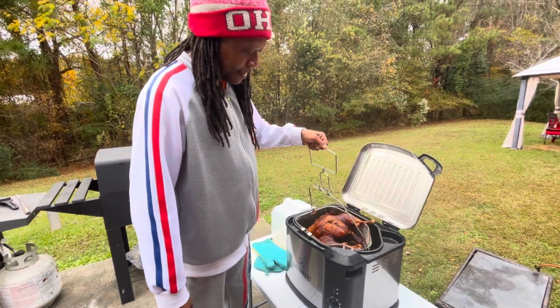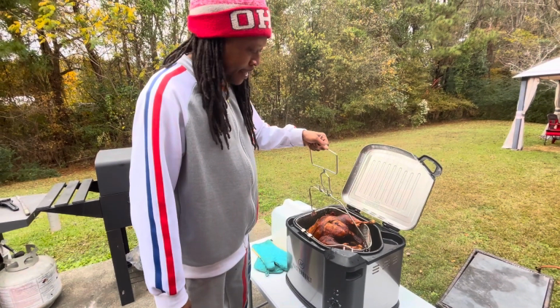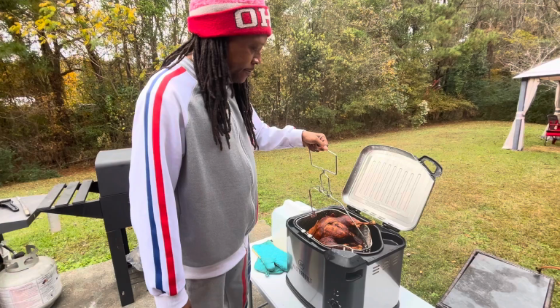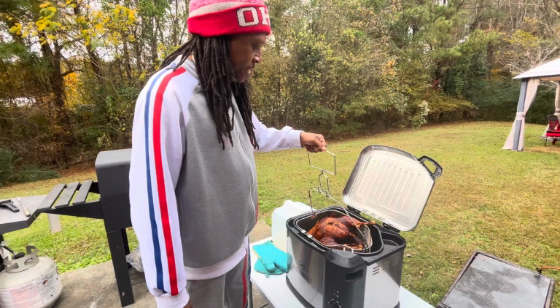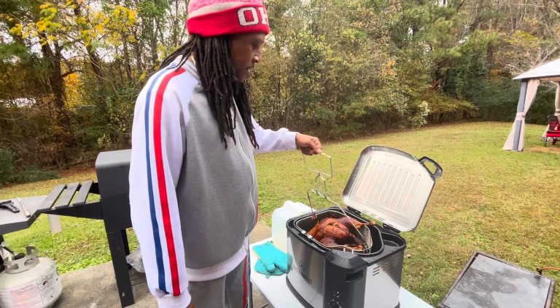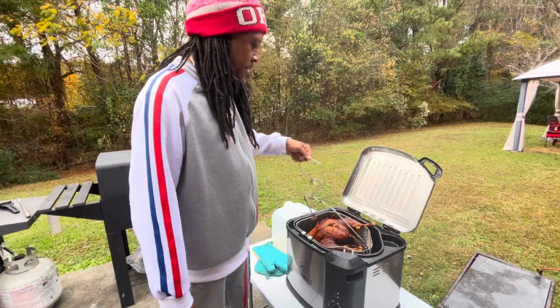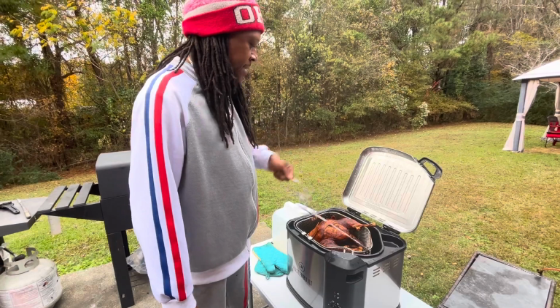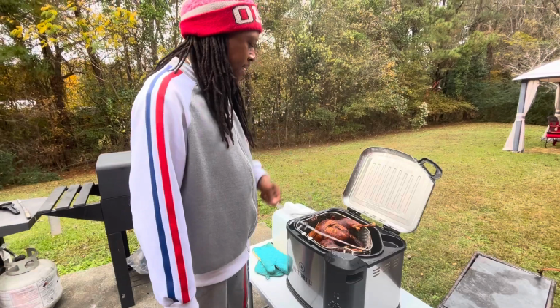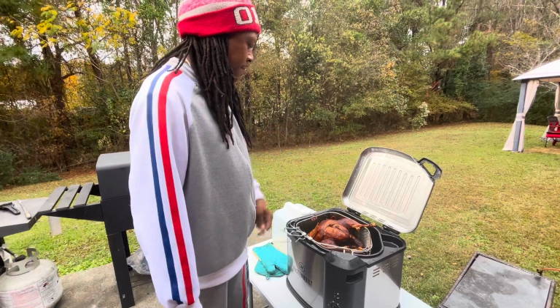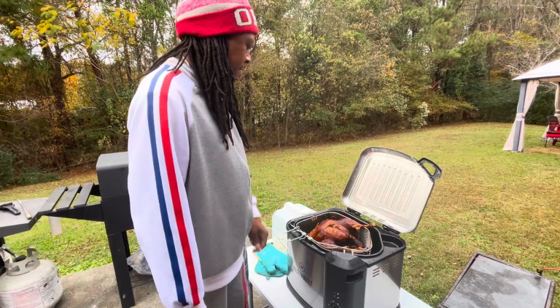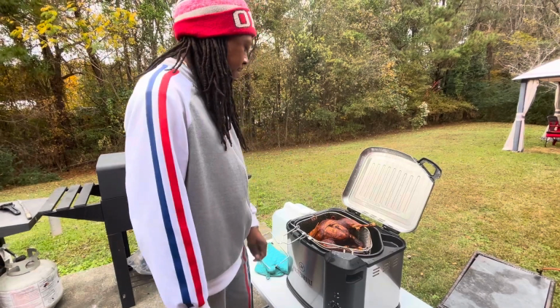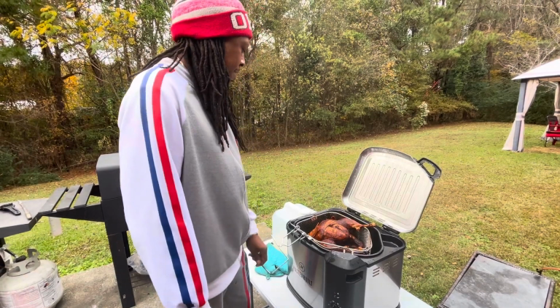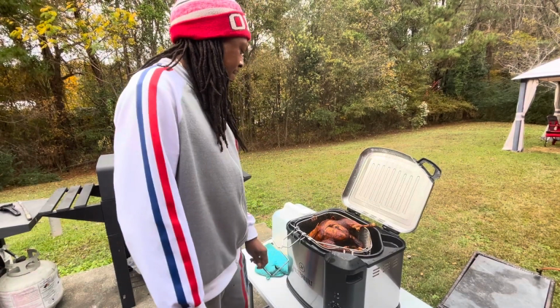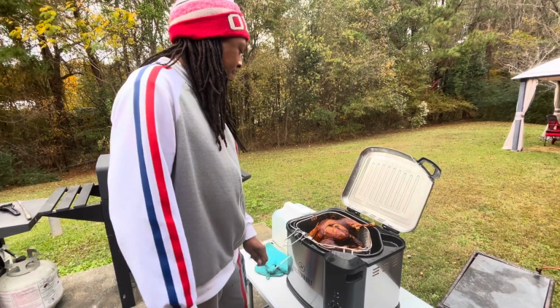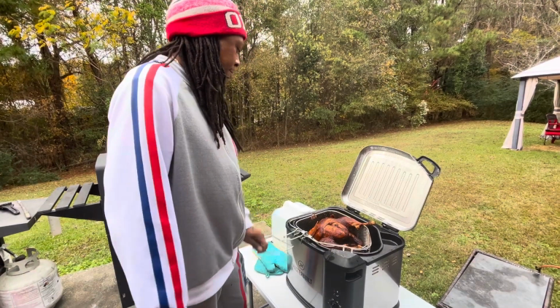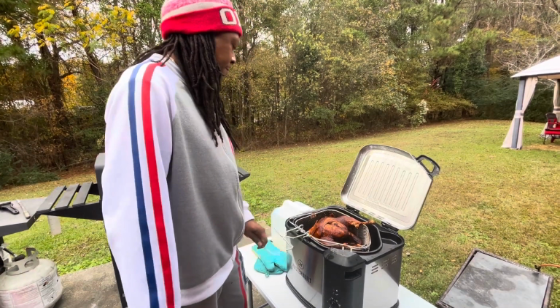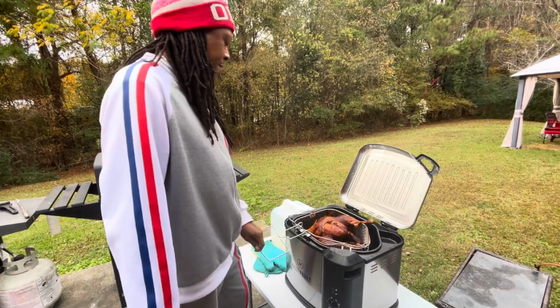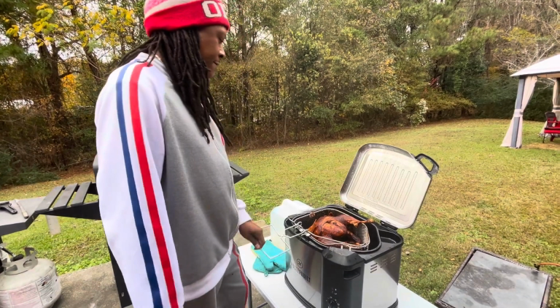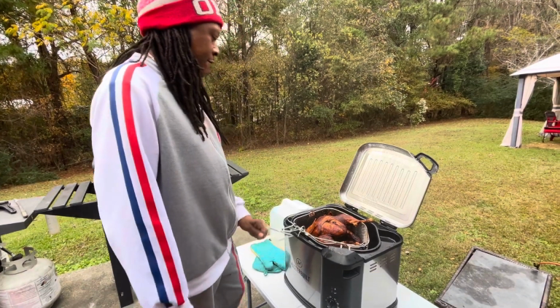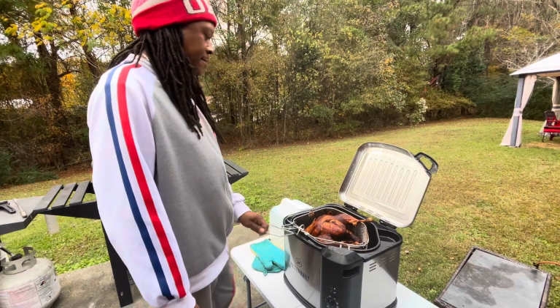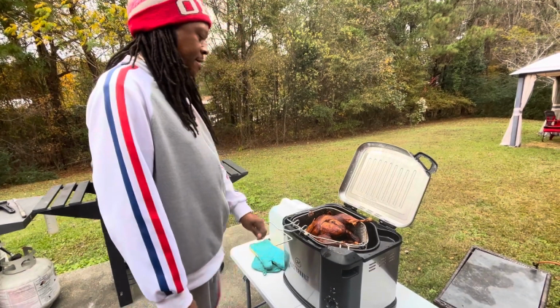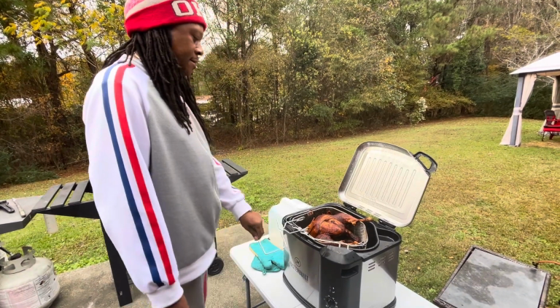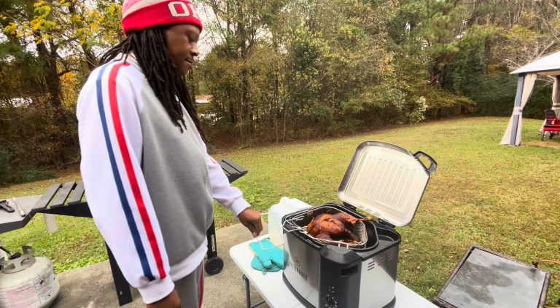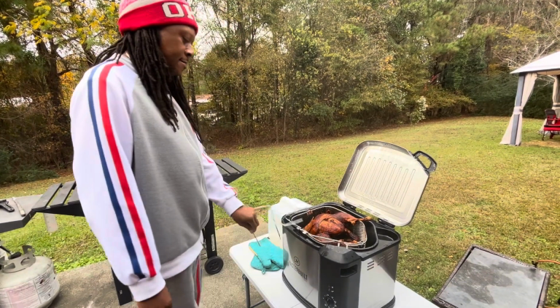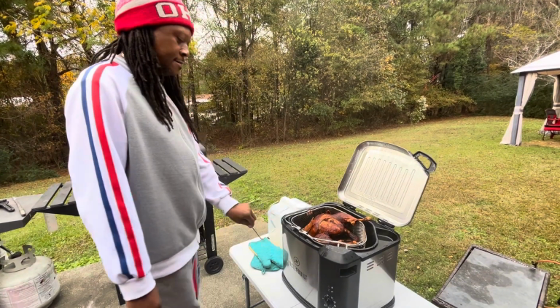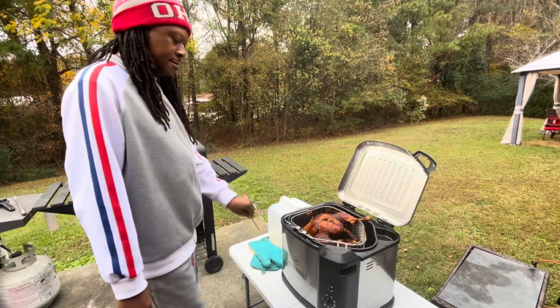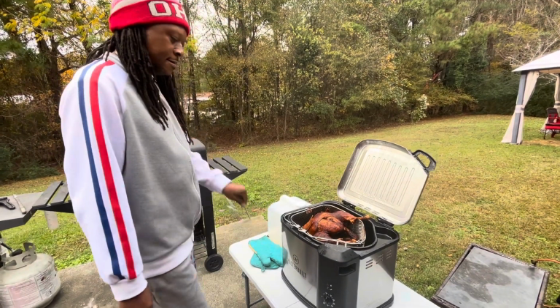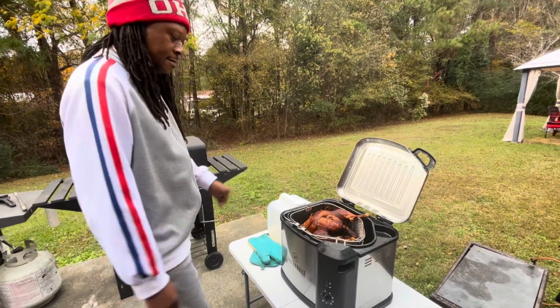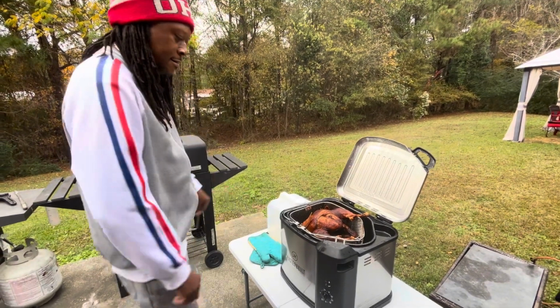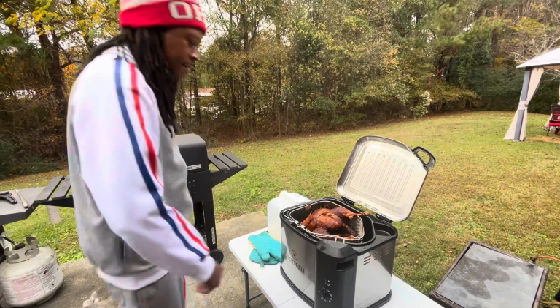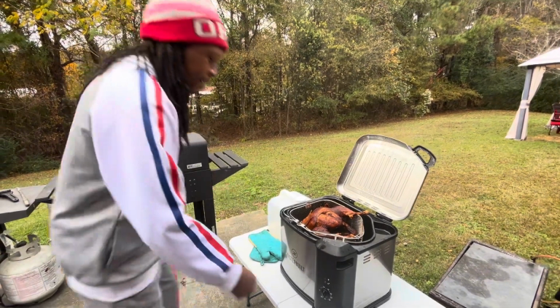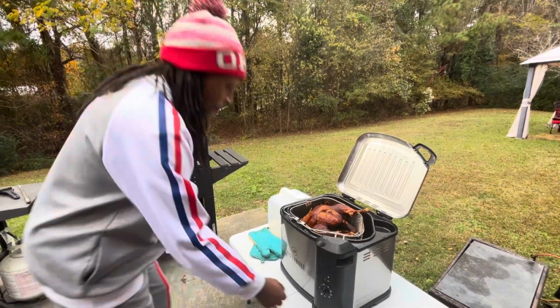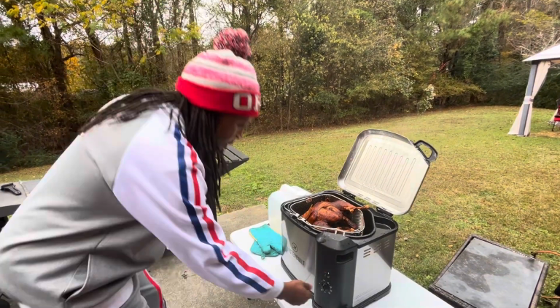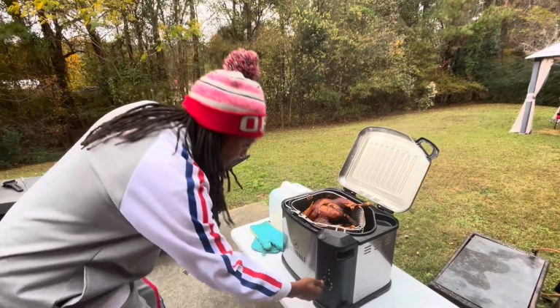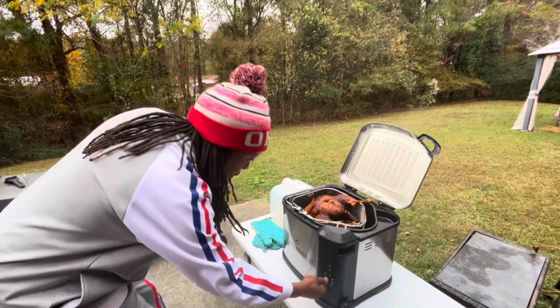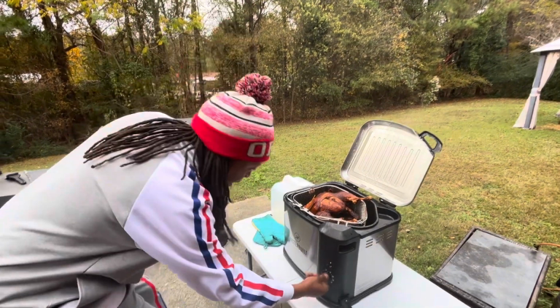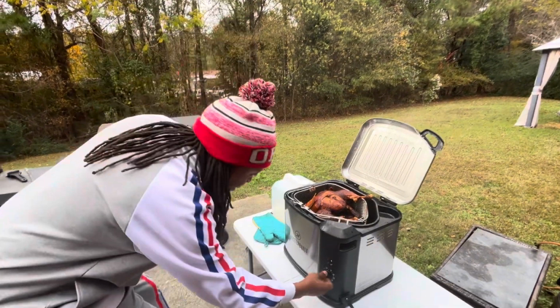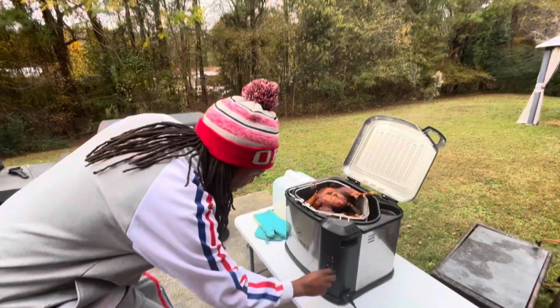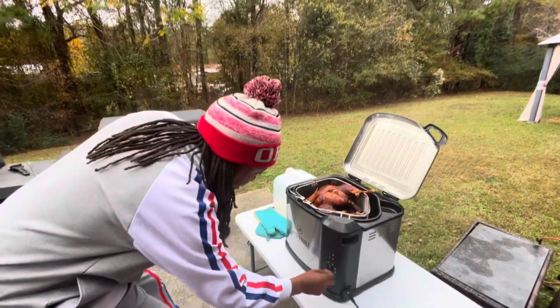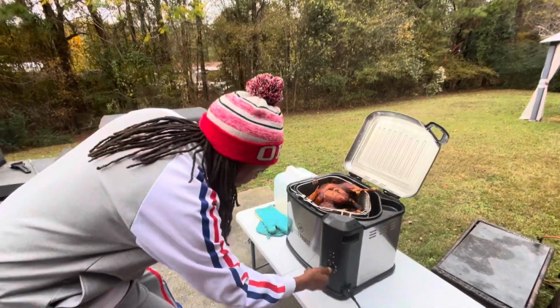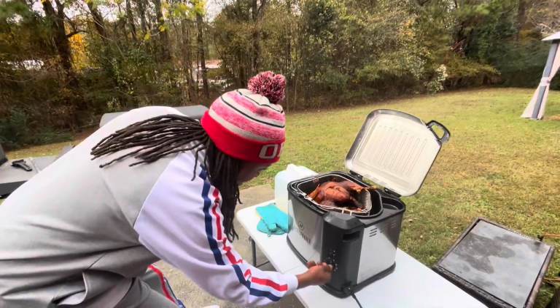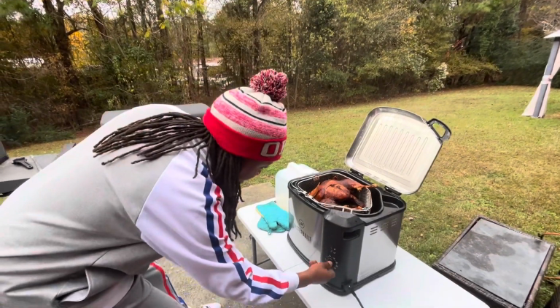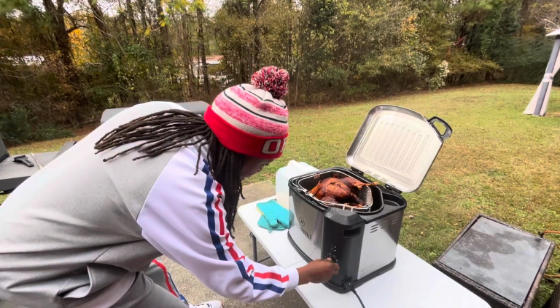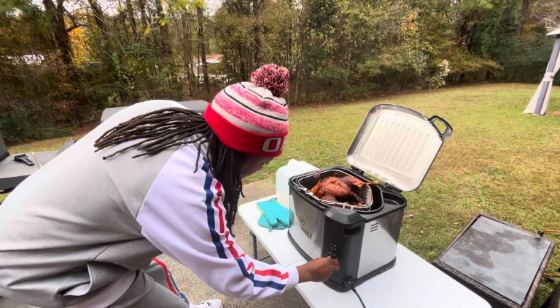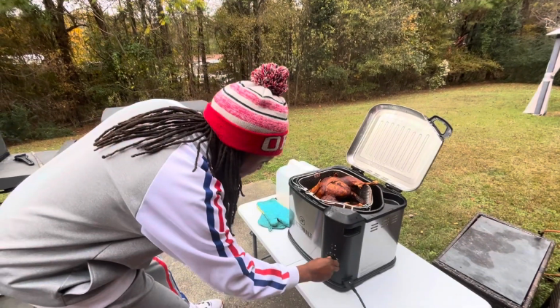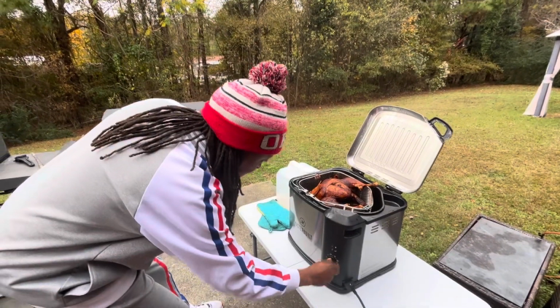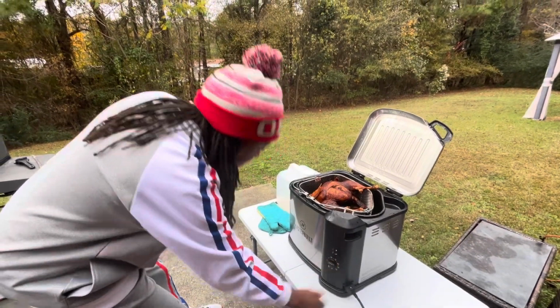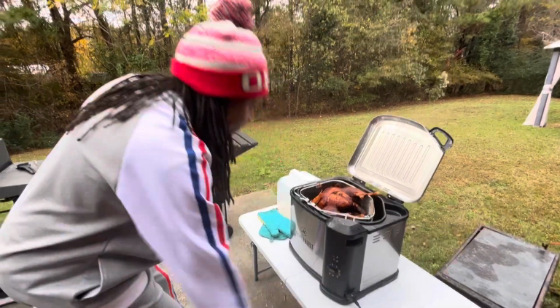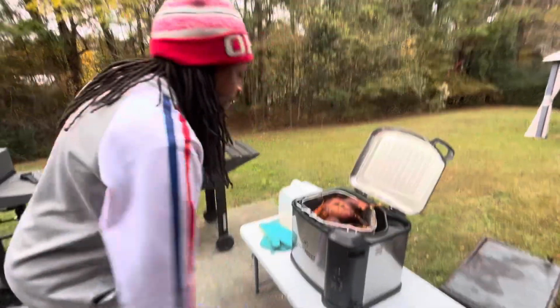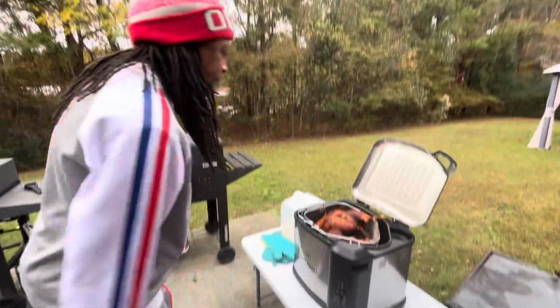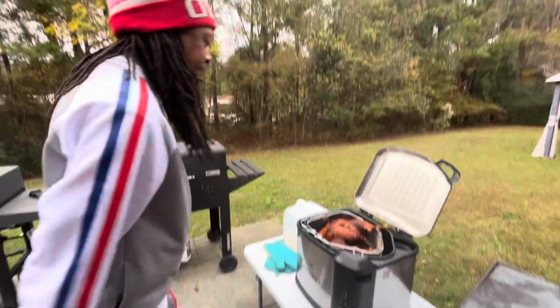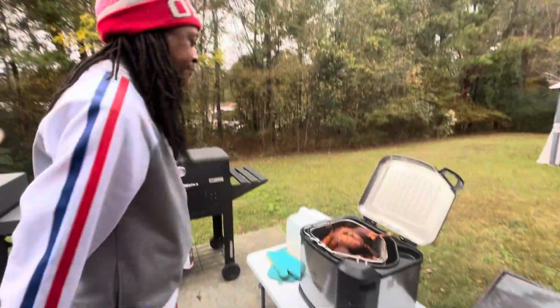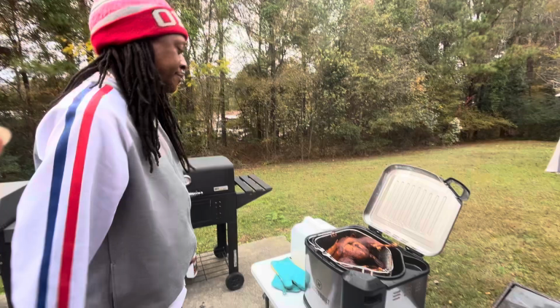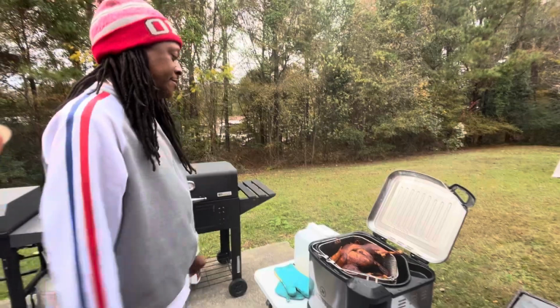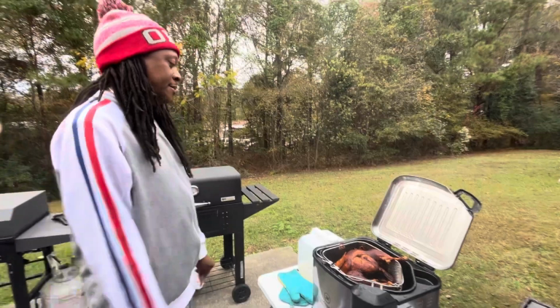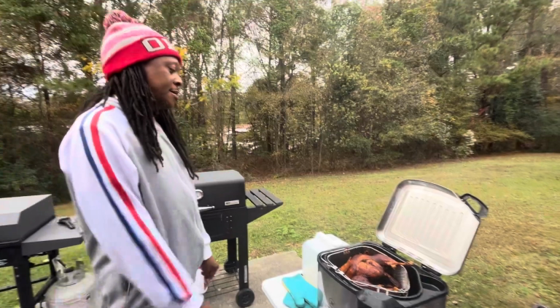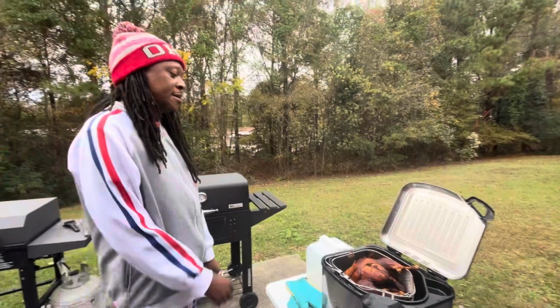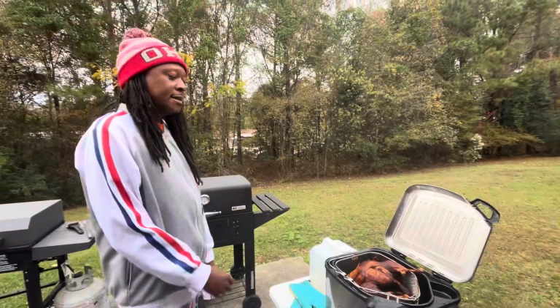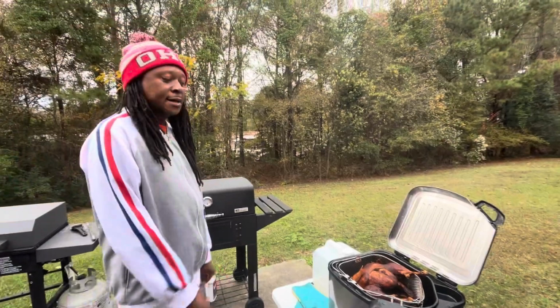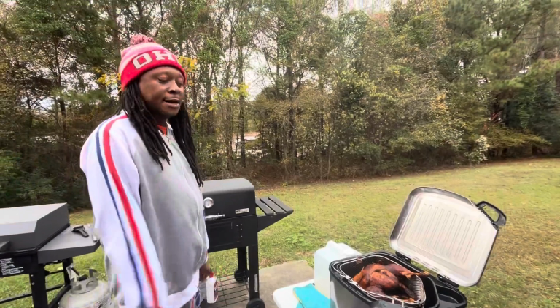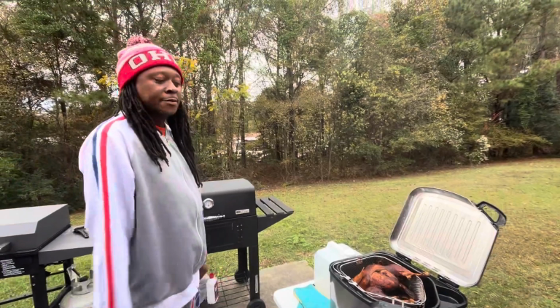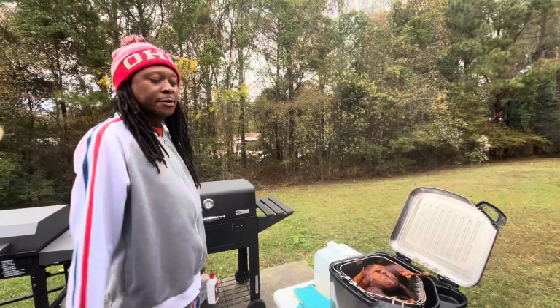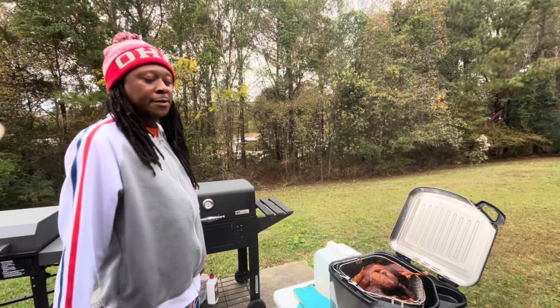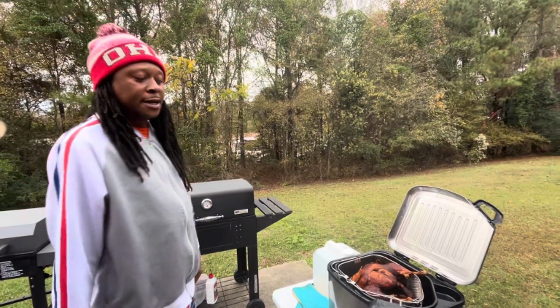We're just gonna sit it right there and let it rest. We can go ahead and turn this off, and we're ready.